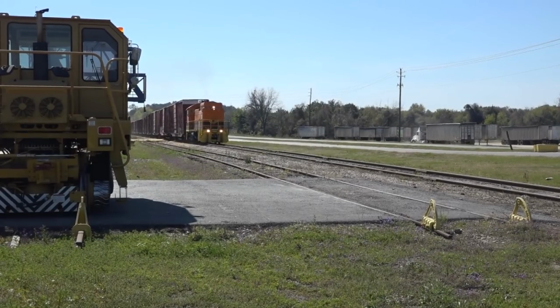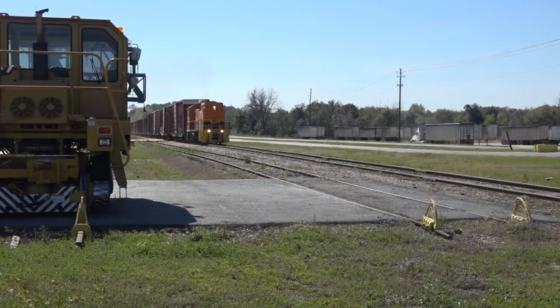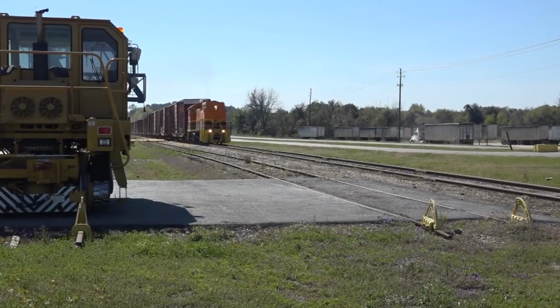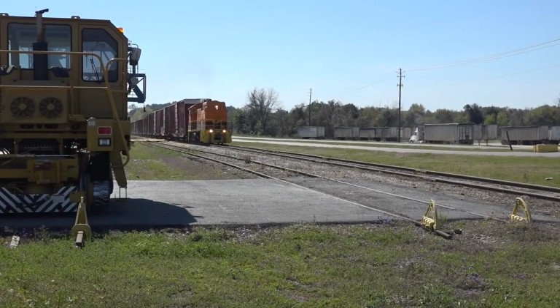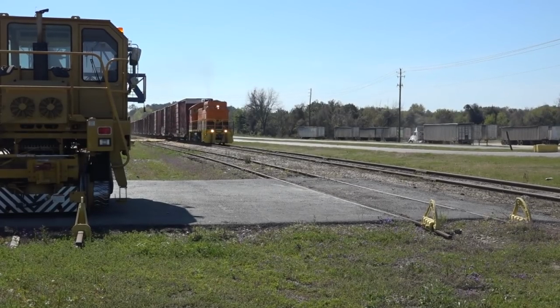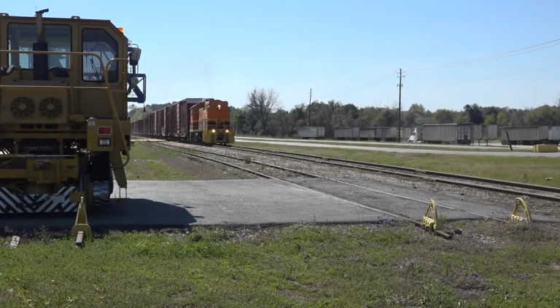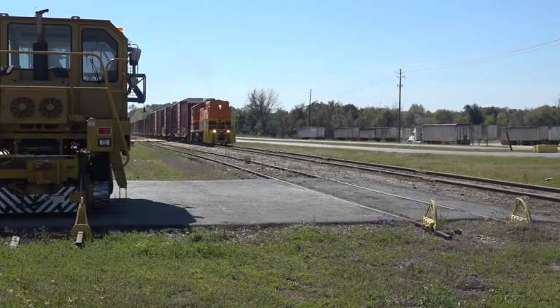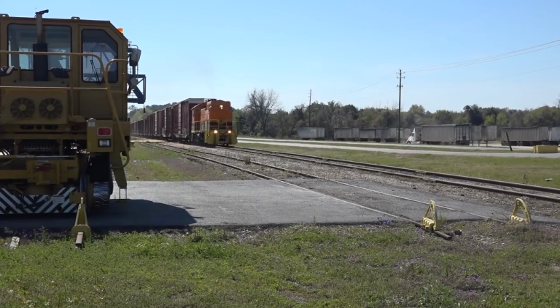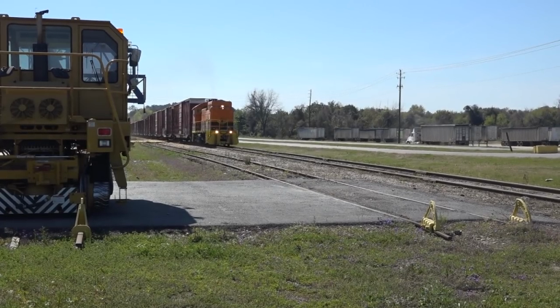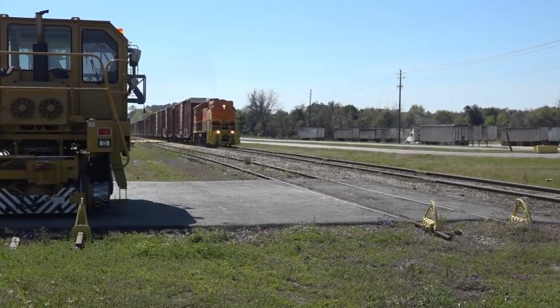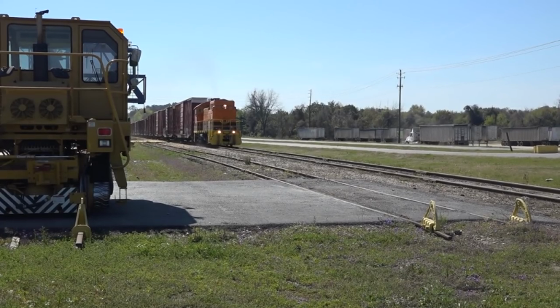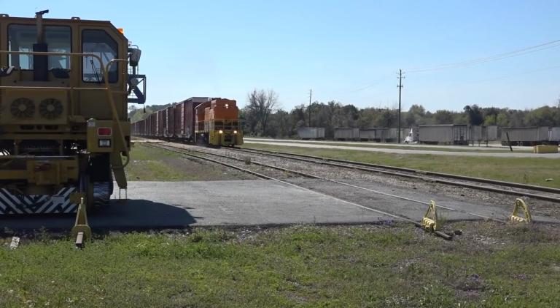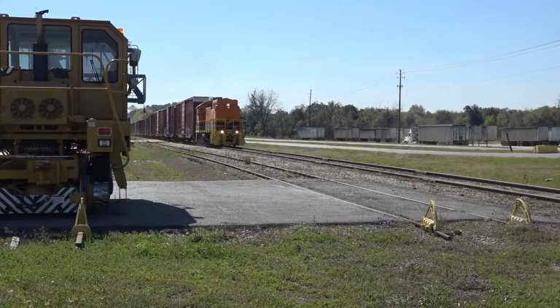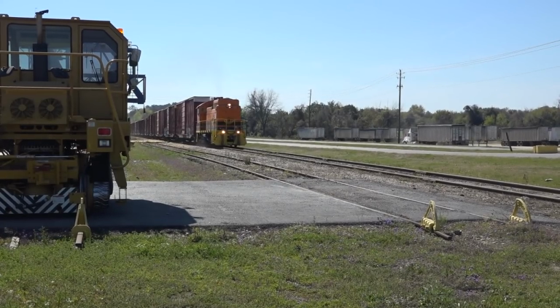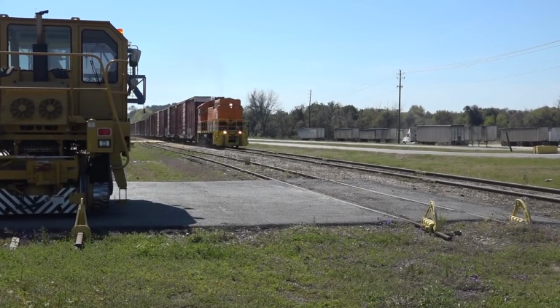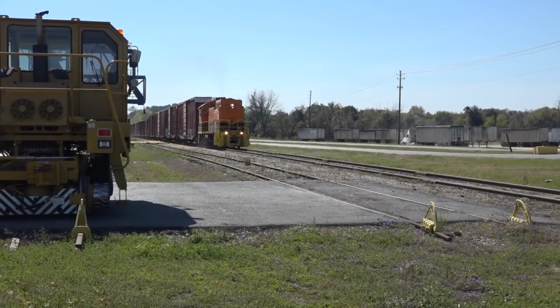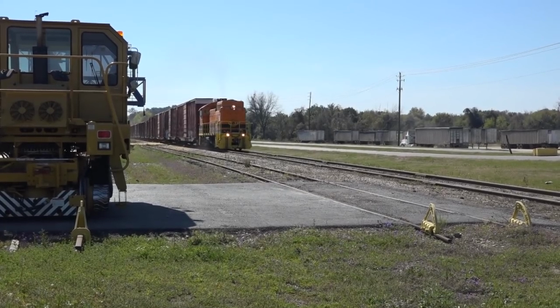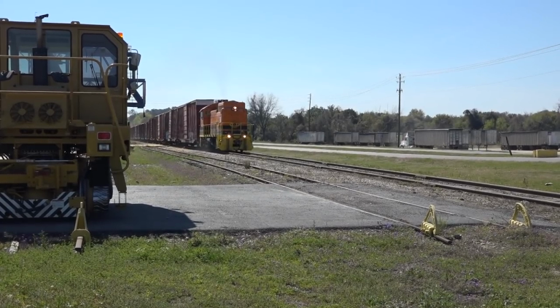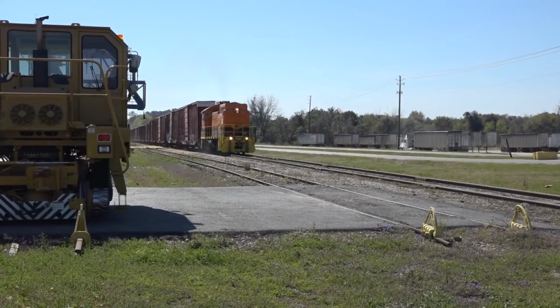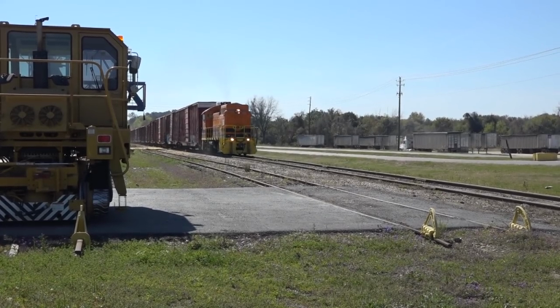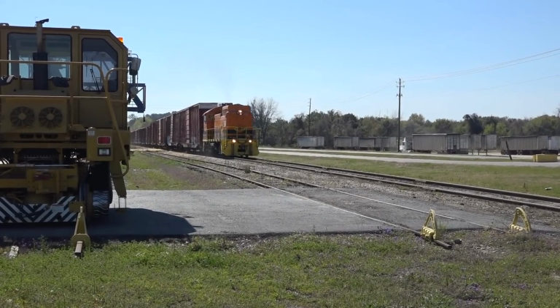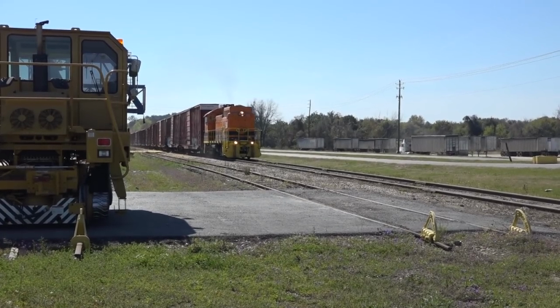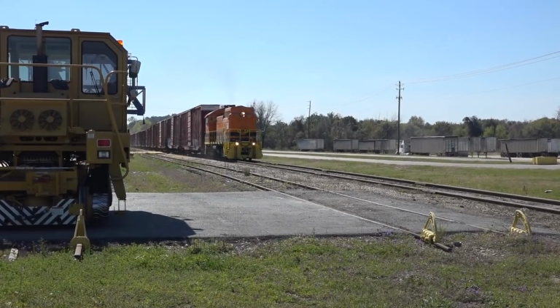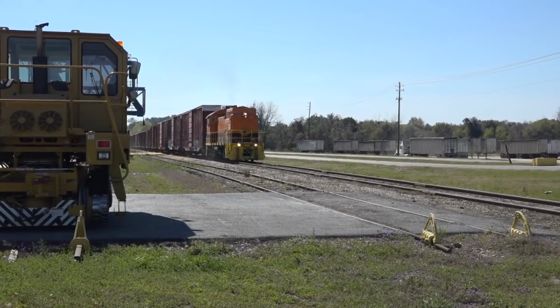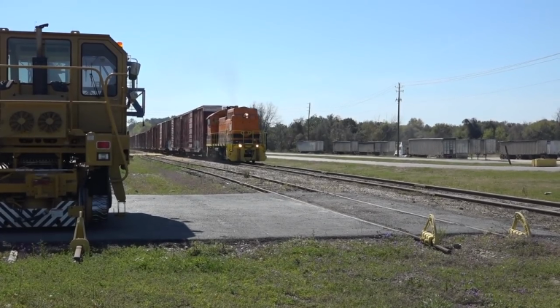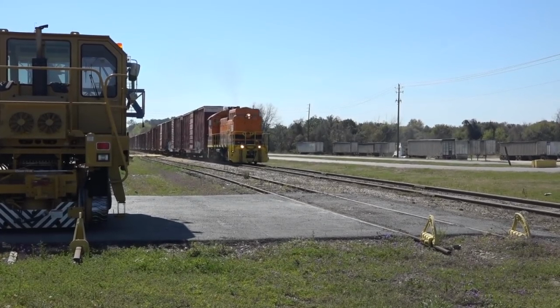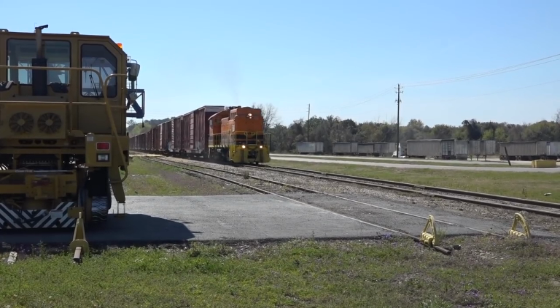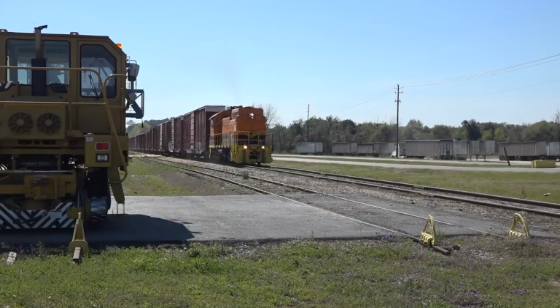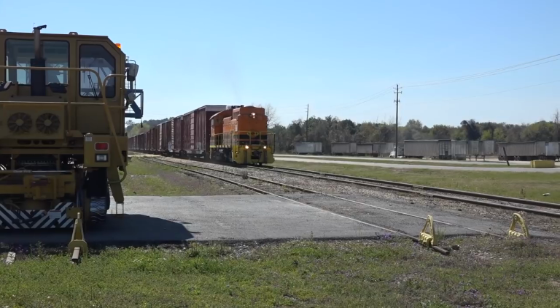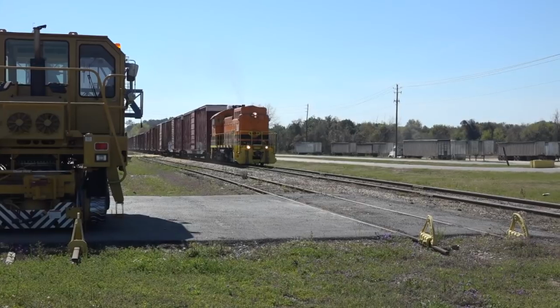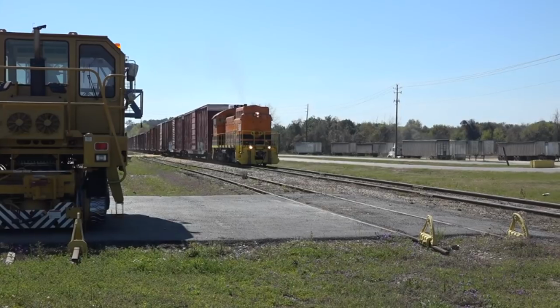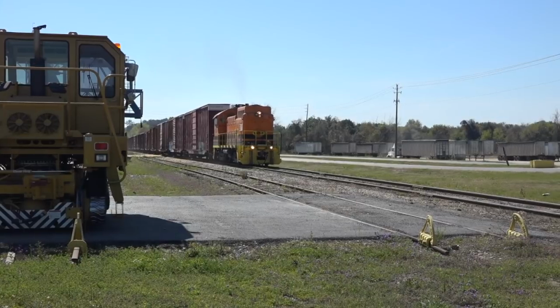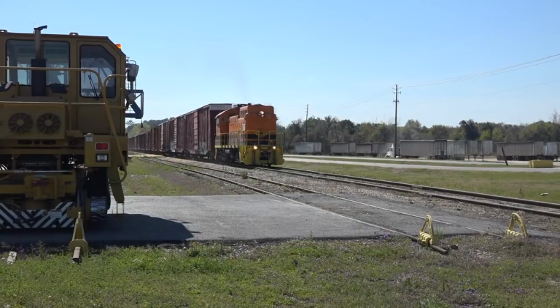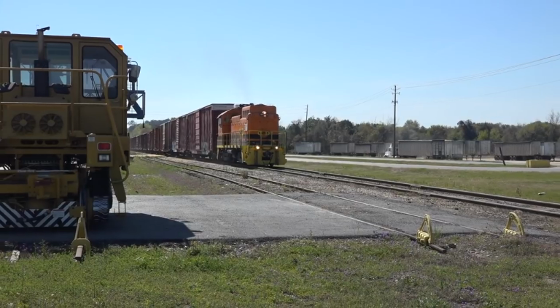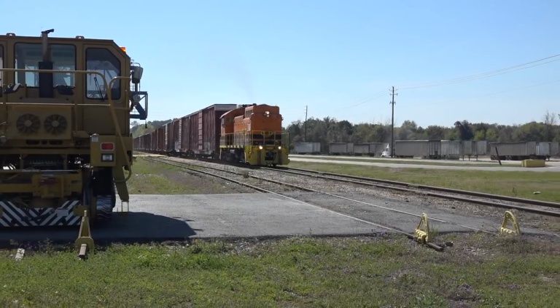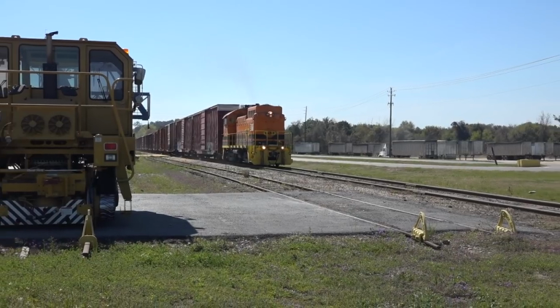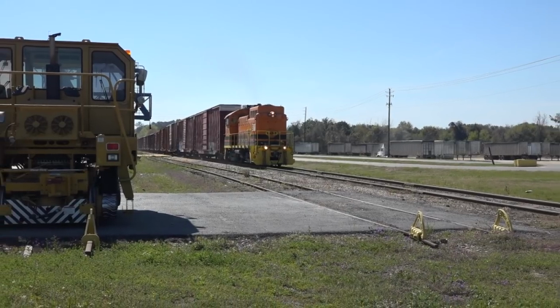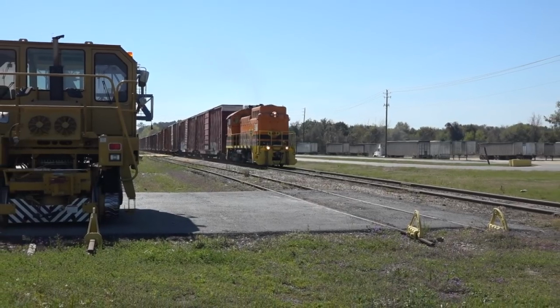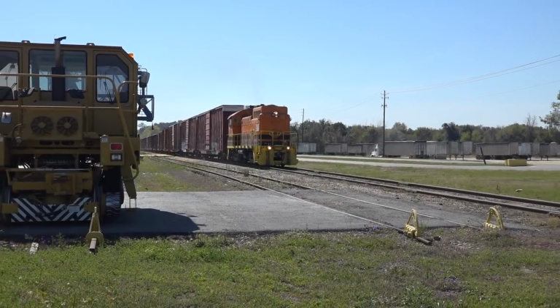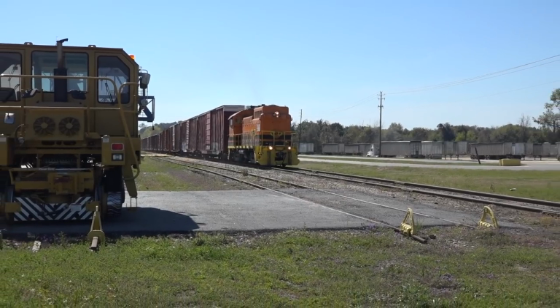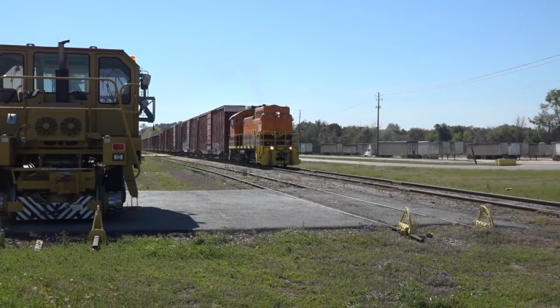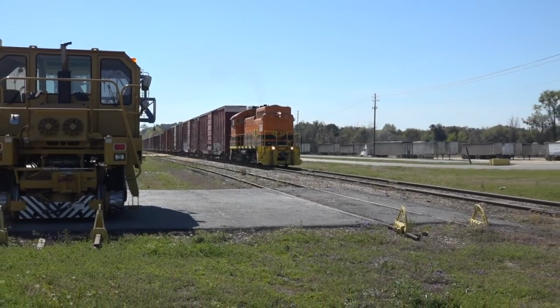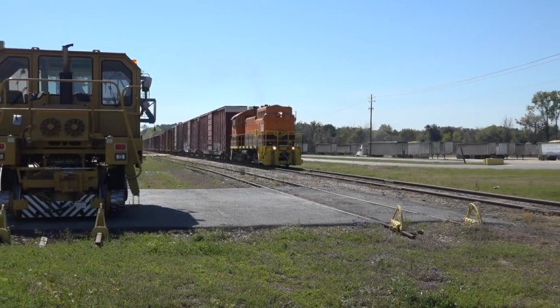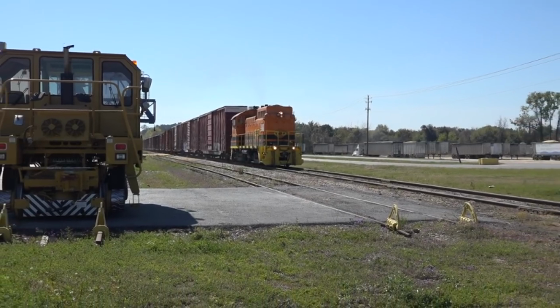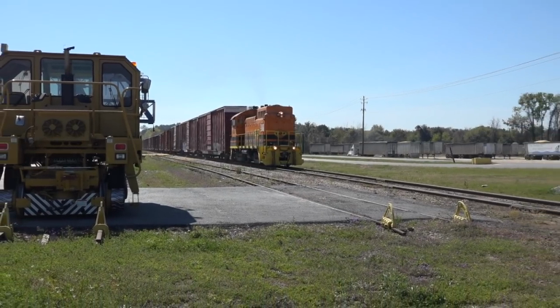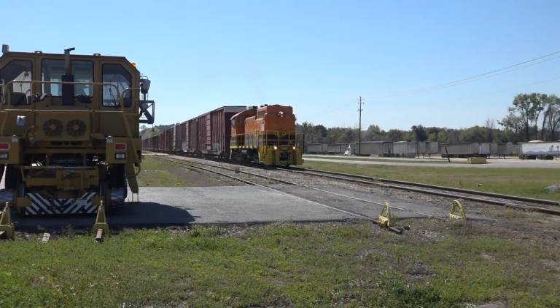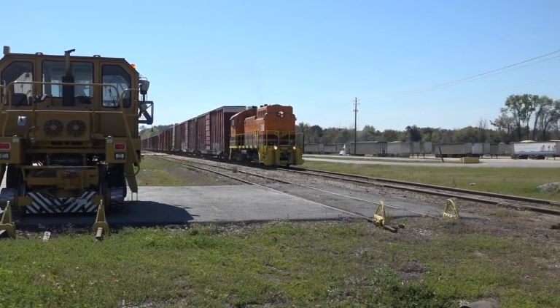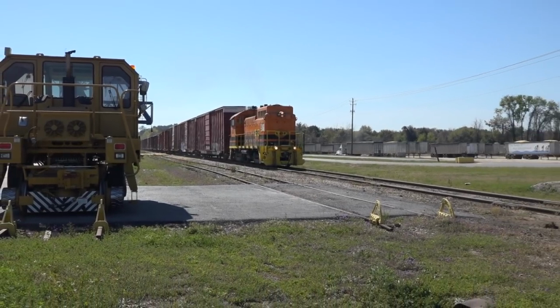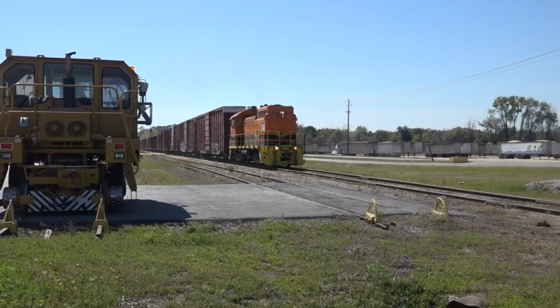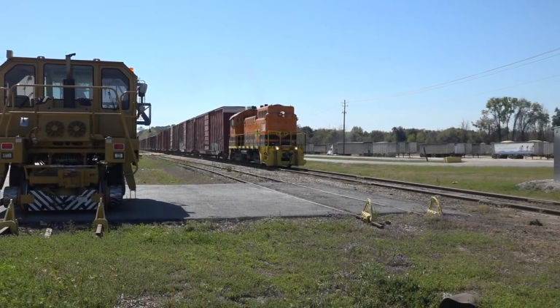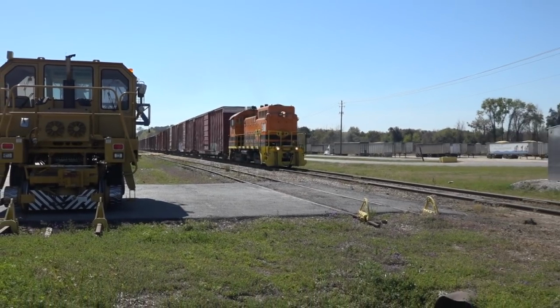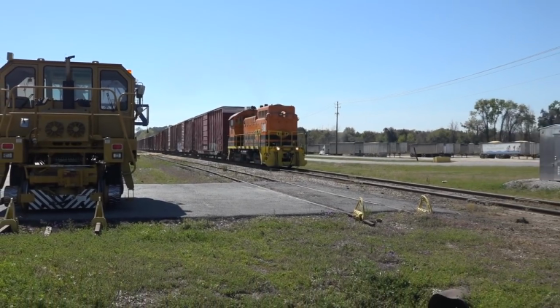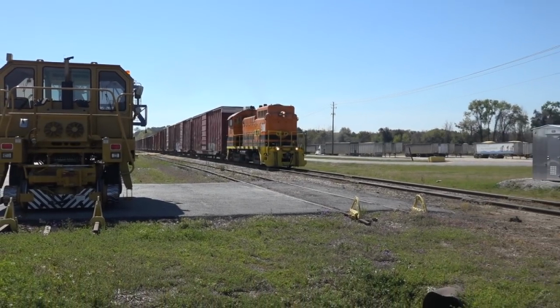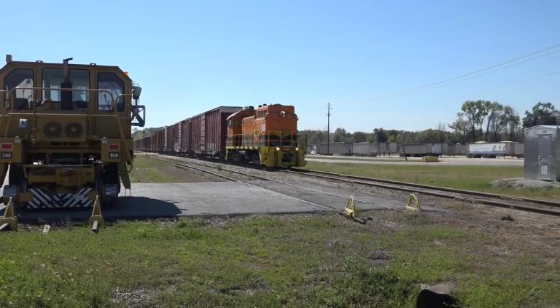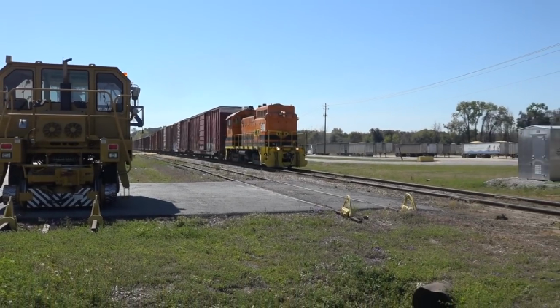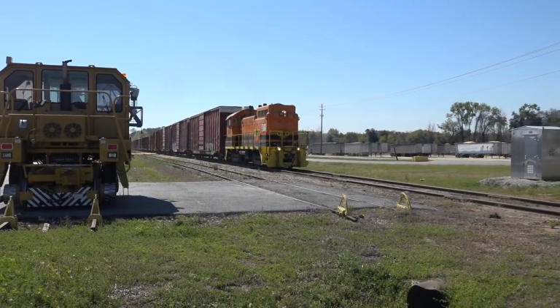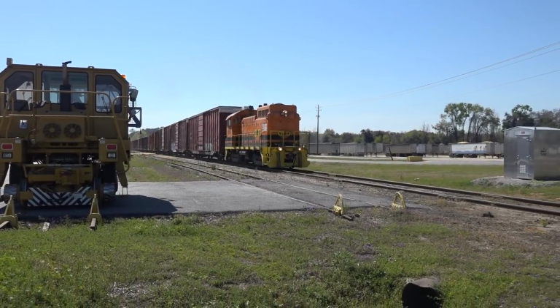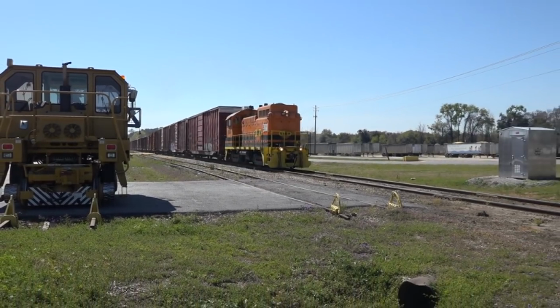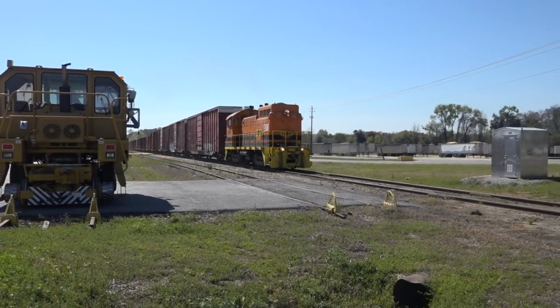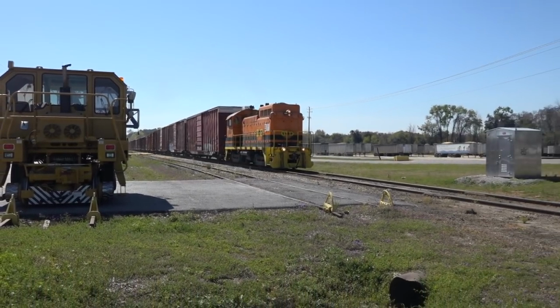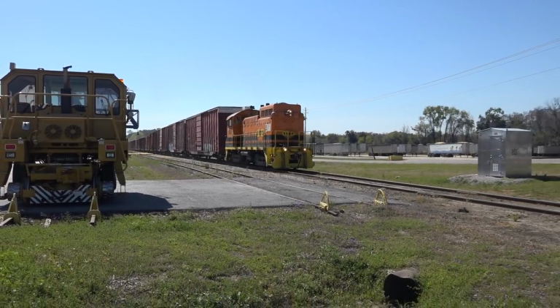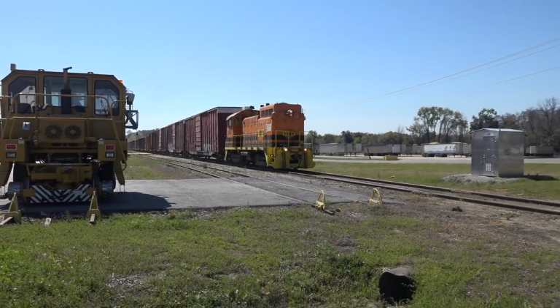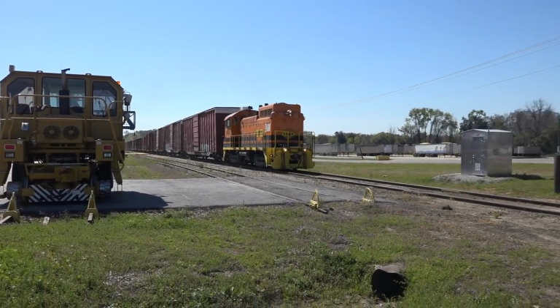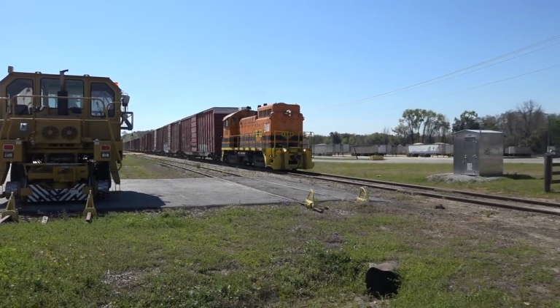I shot up to Old Clydeville Road to get a shot of the train rolling at speed, which appeared to be about 20 miles per hour.